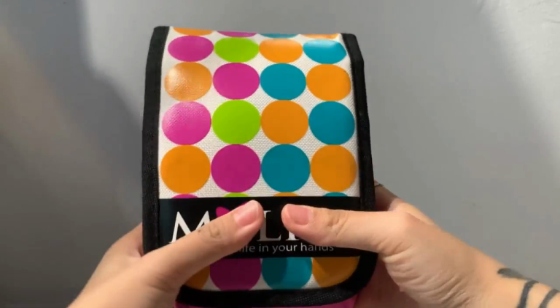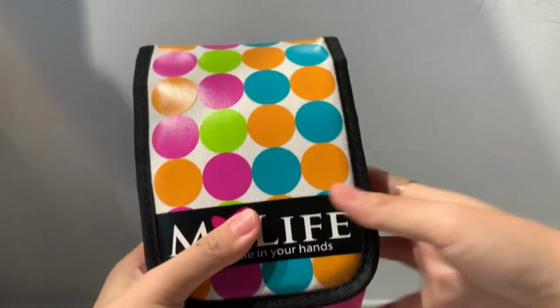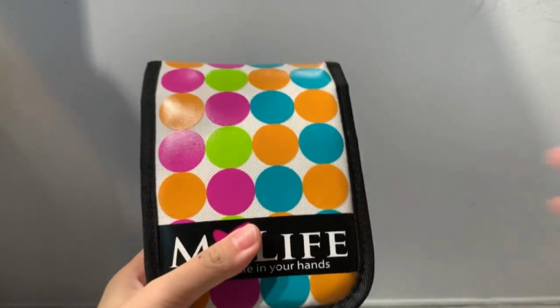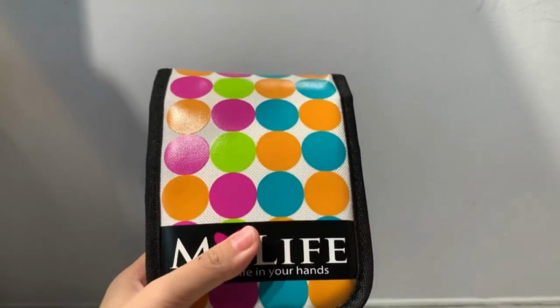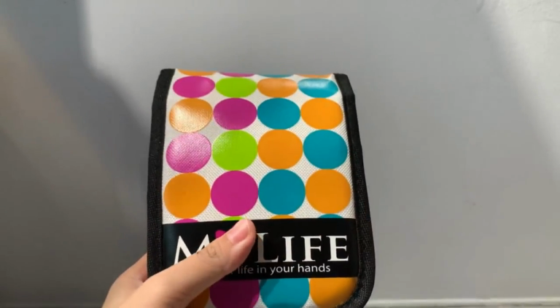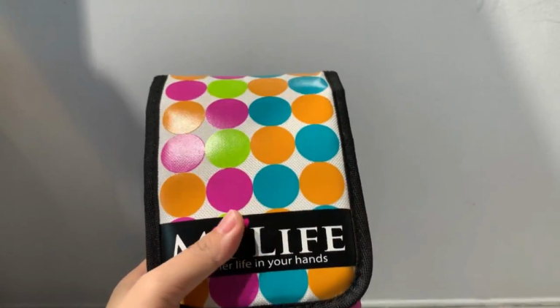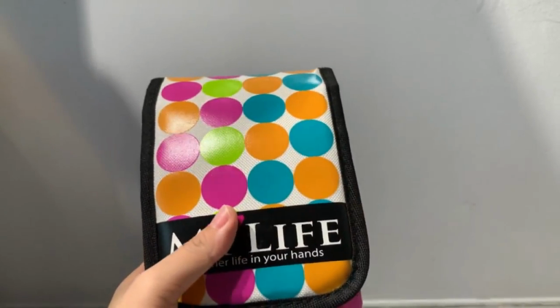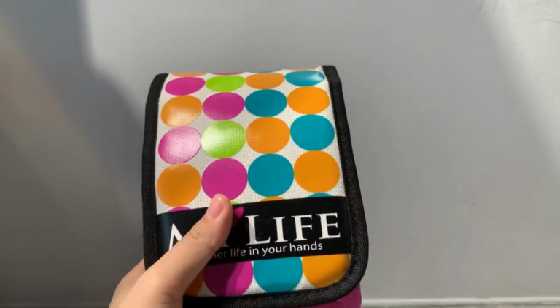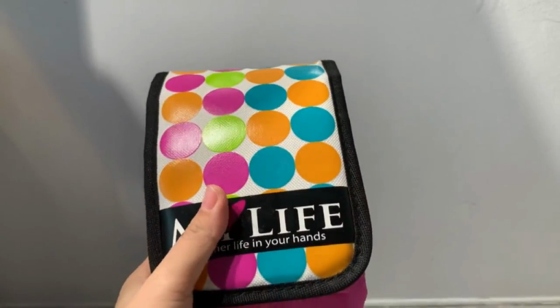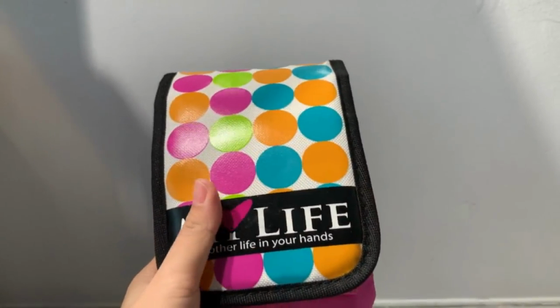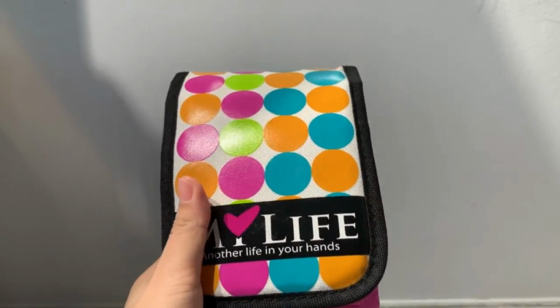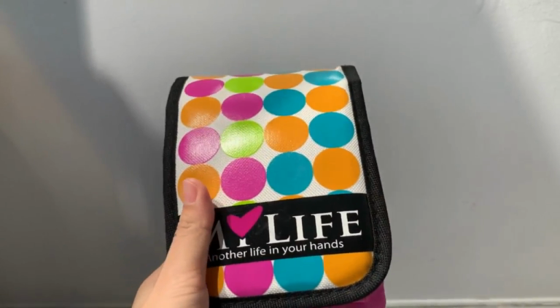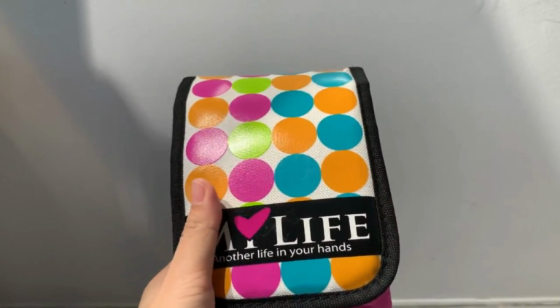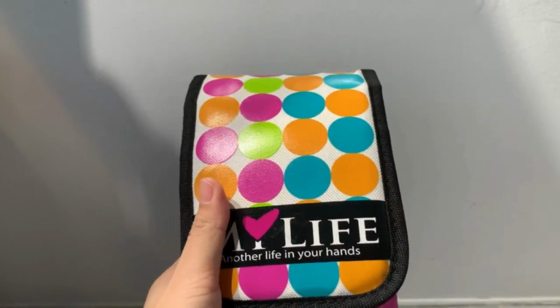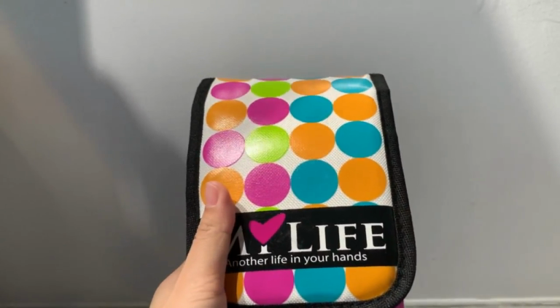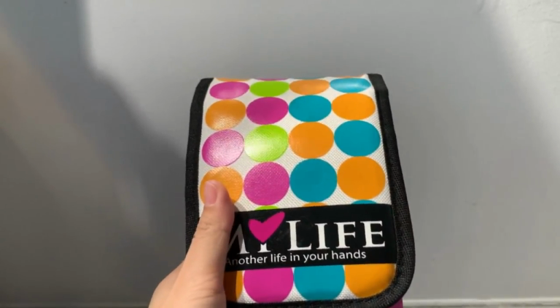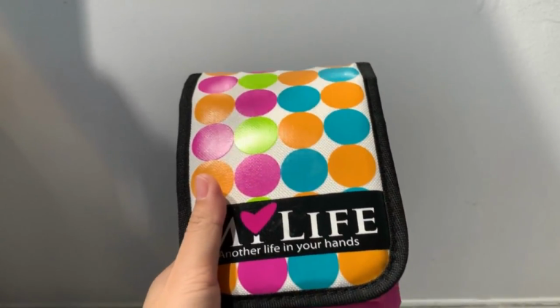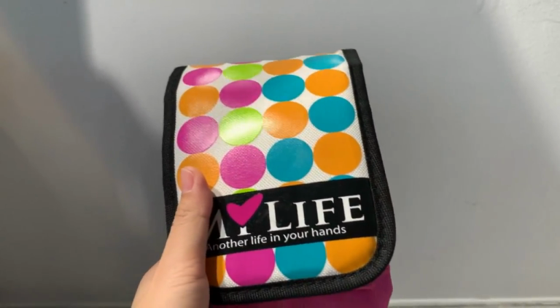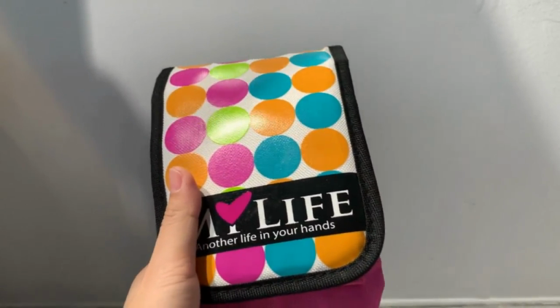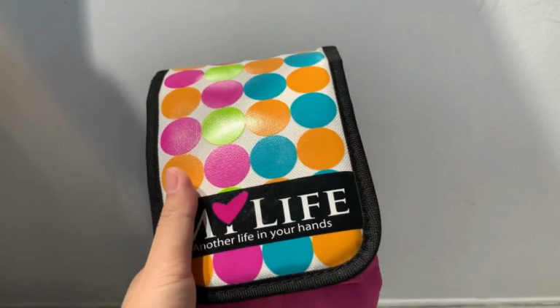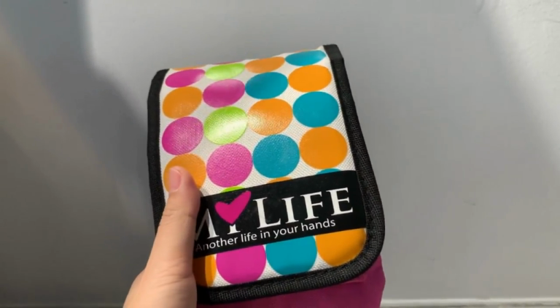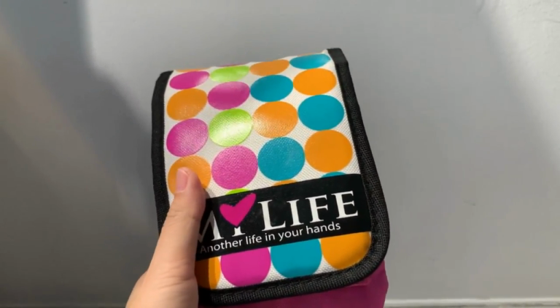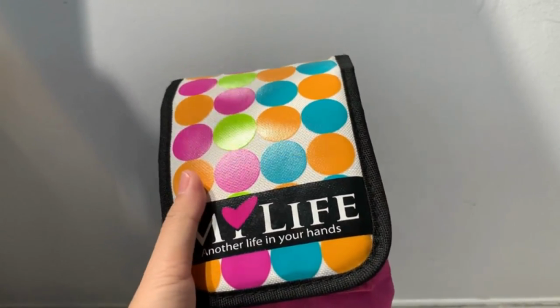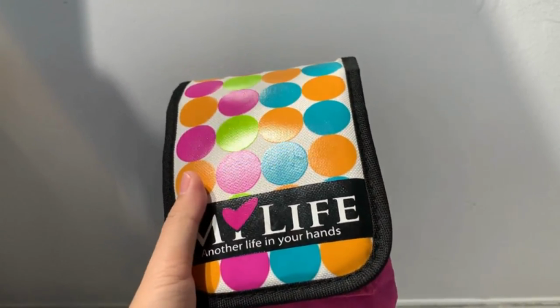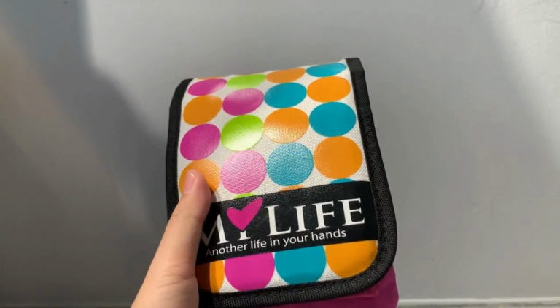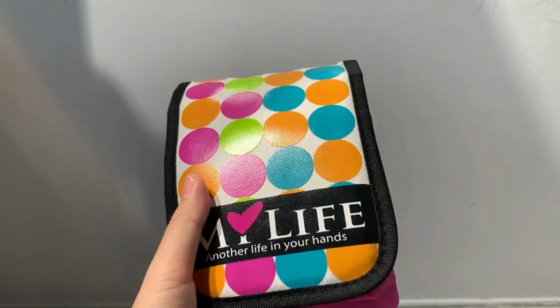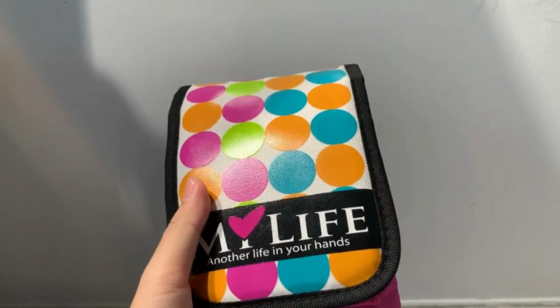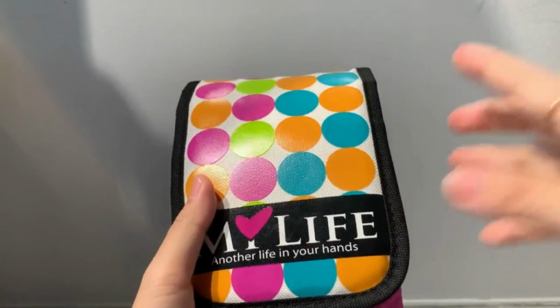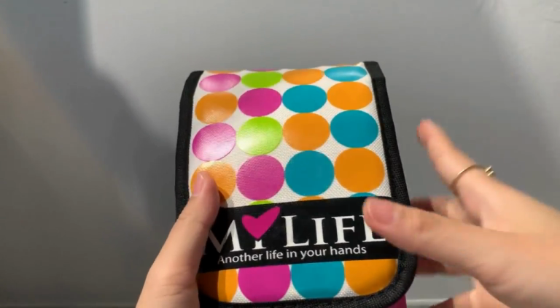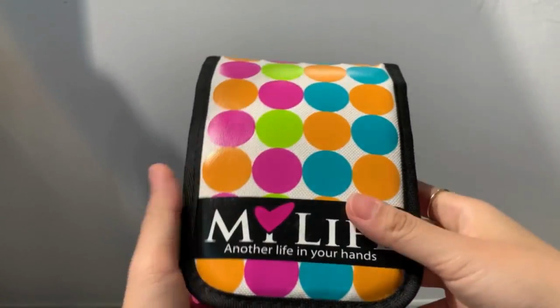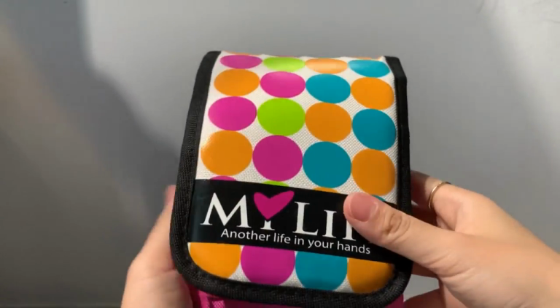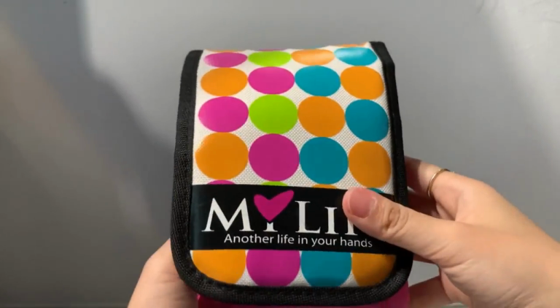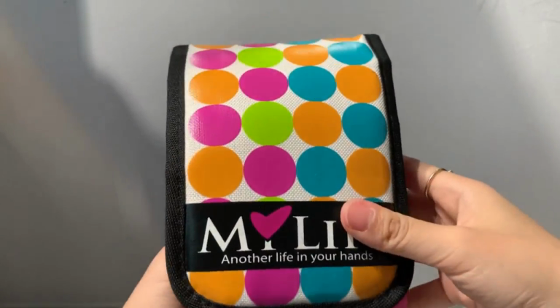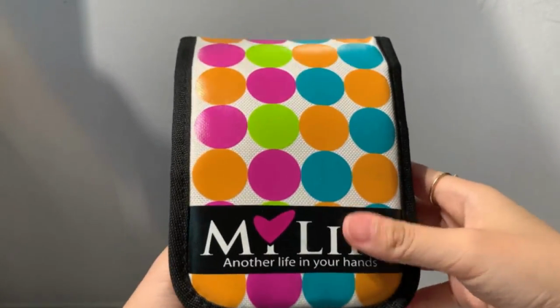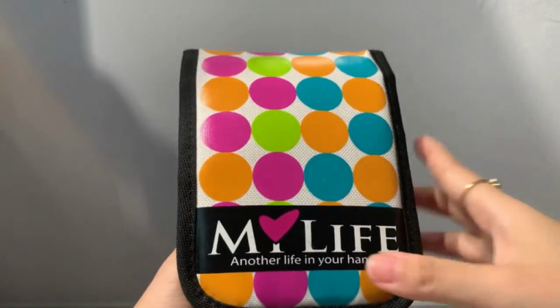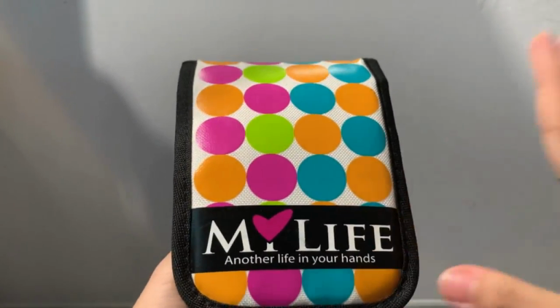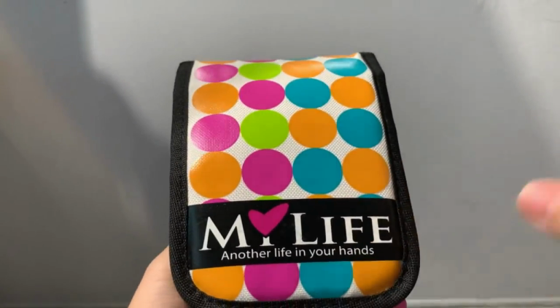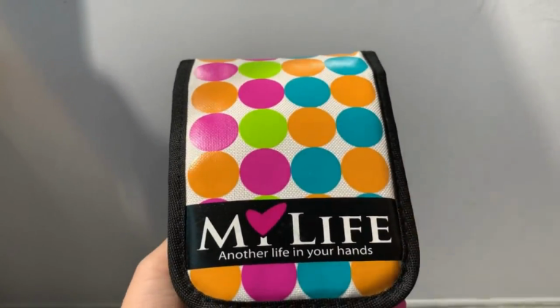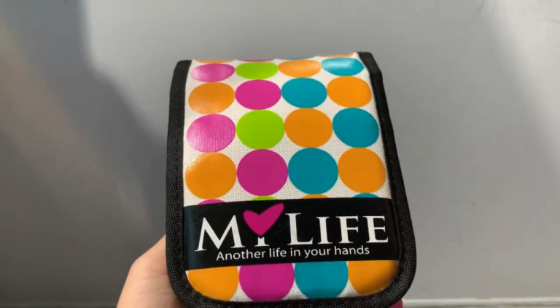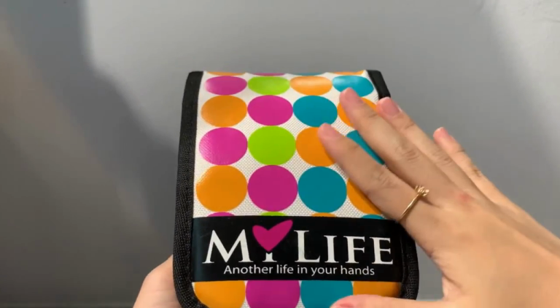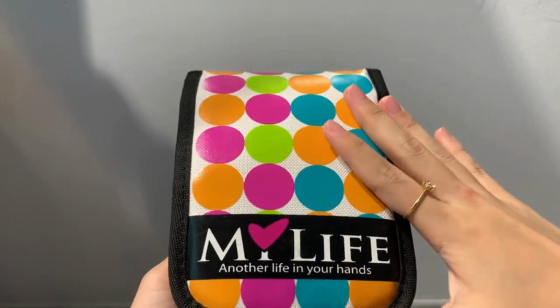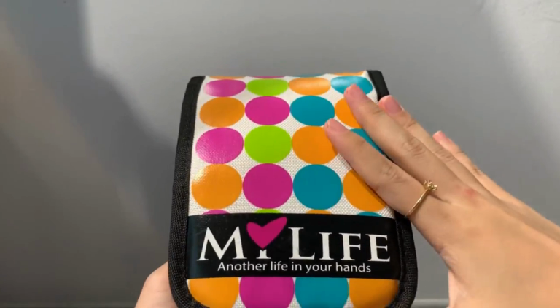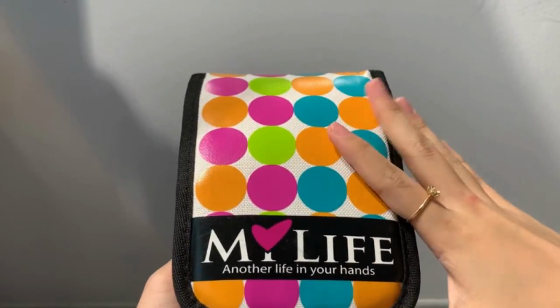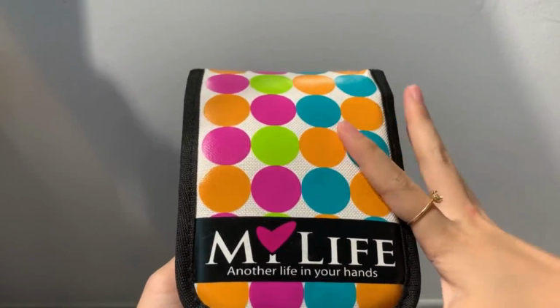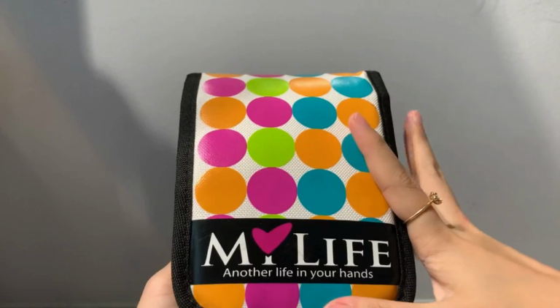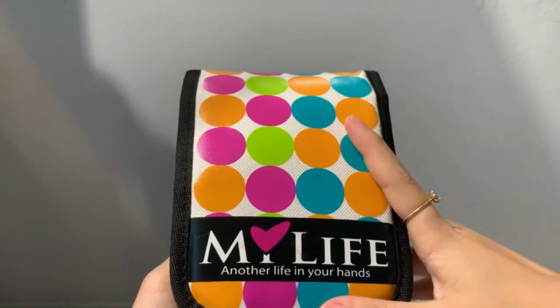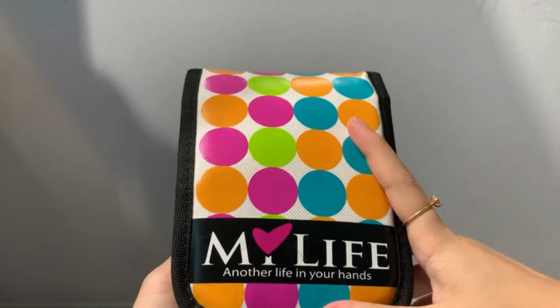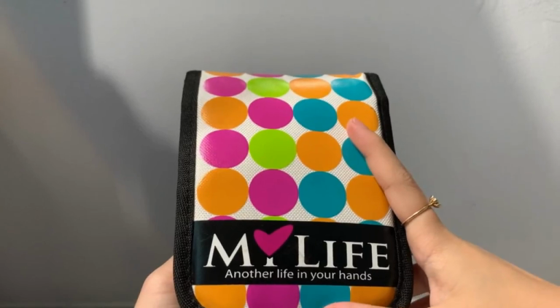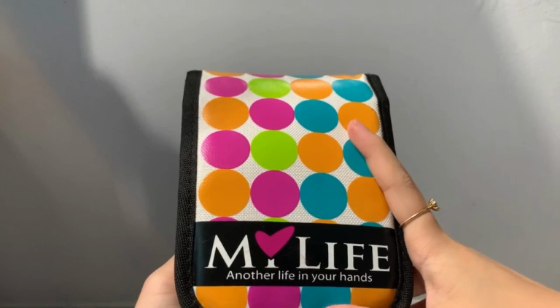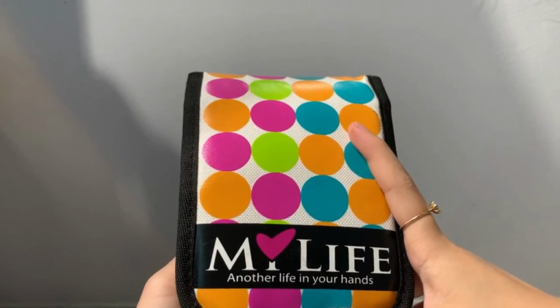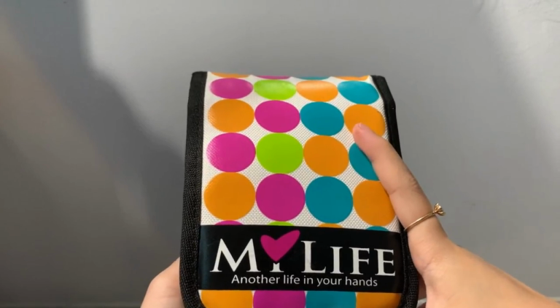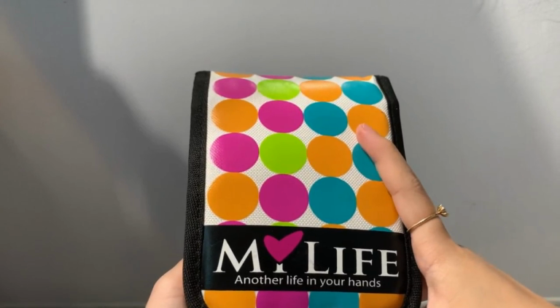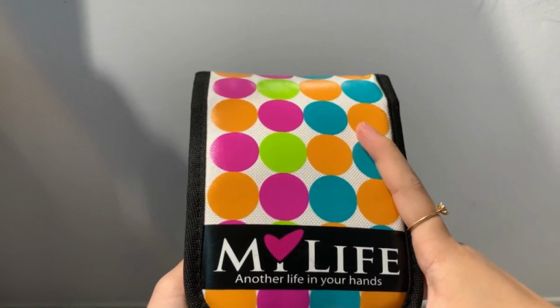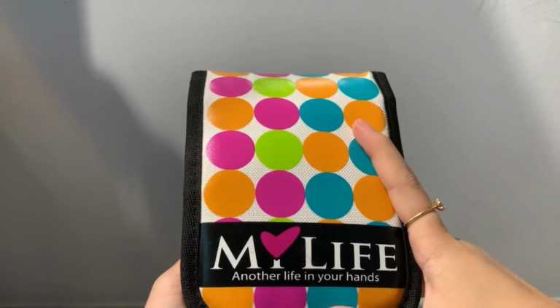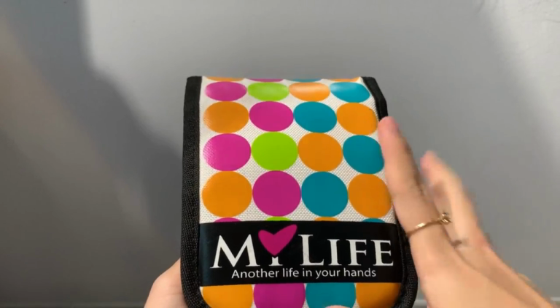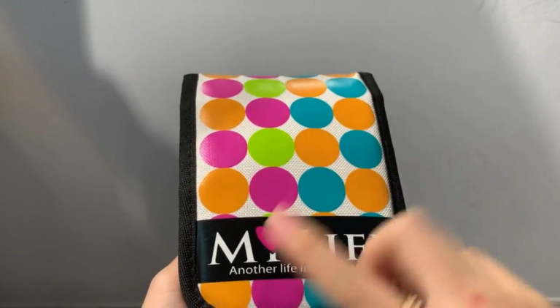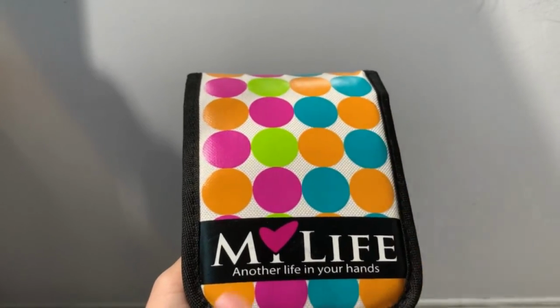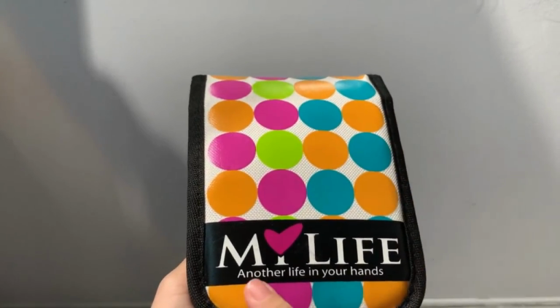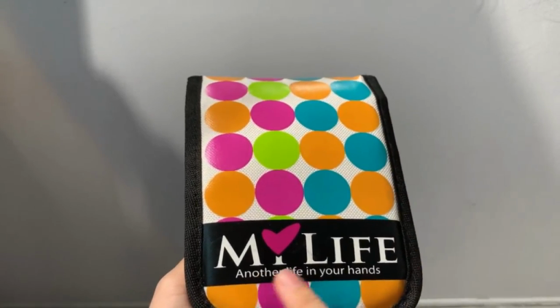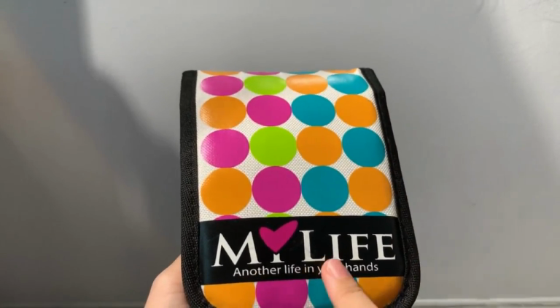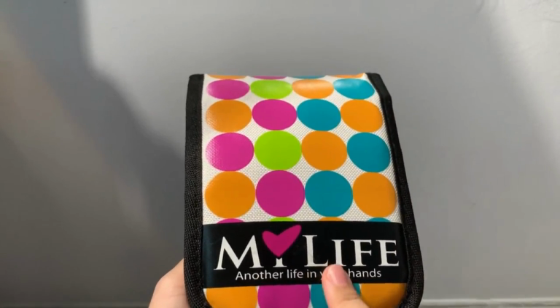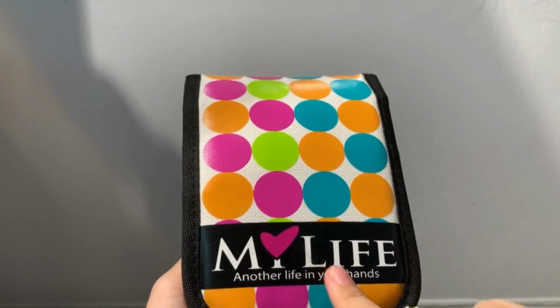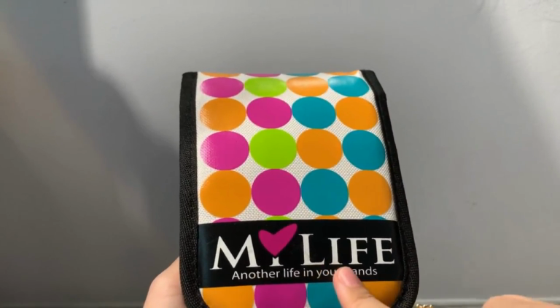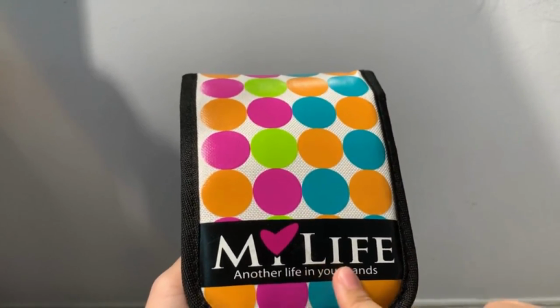Hi everyone! In today's video, I'm going to talk about this handheld game console called My Life.